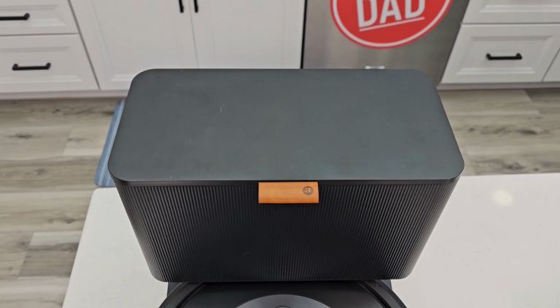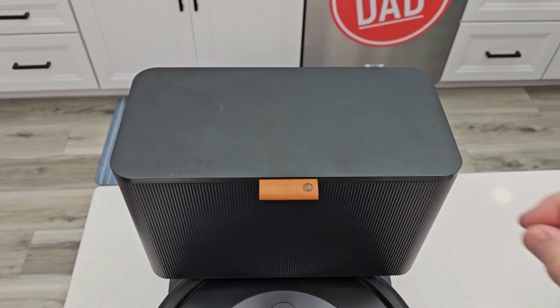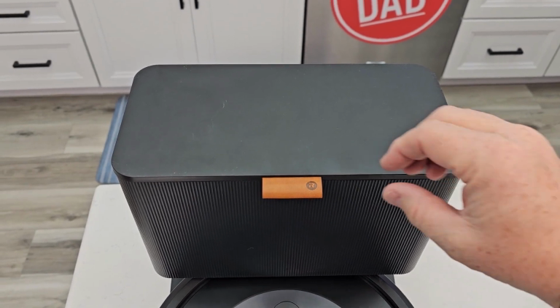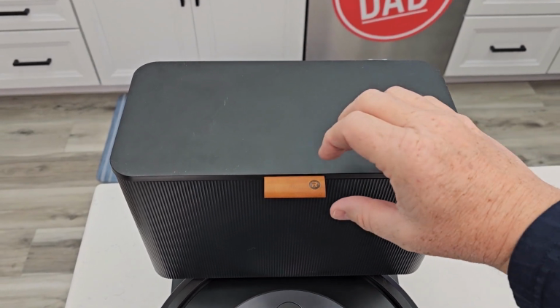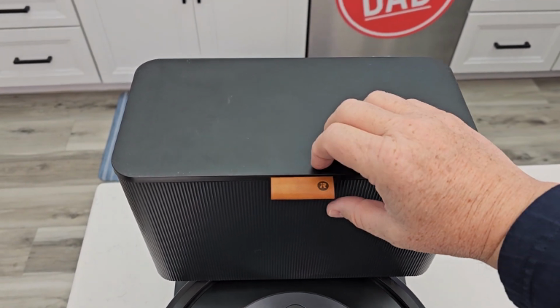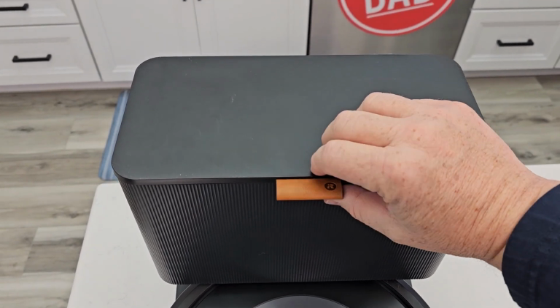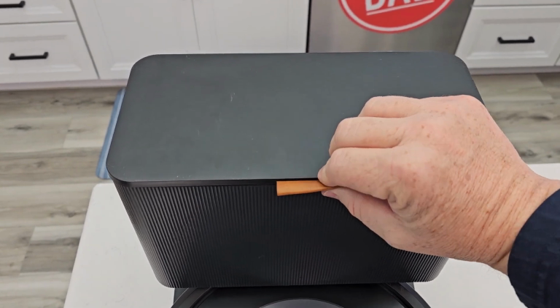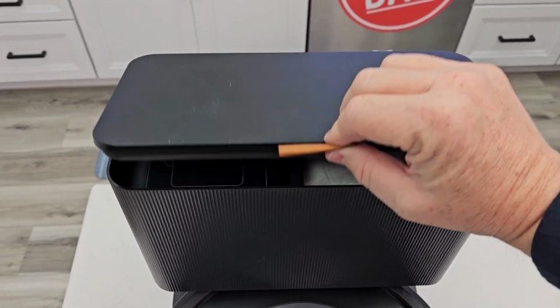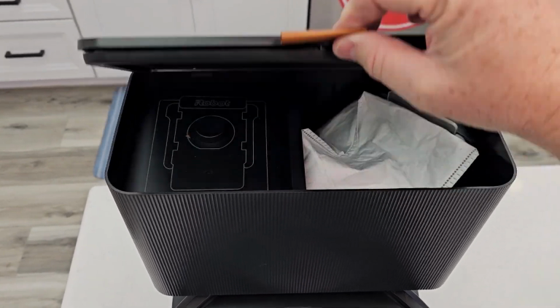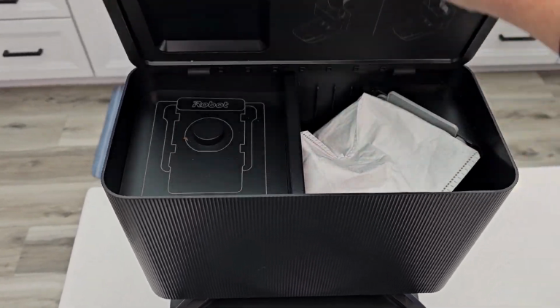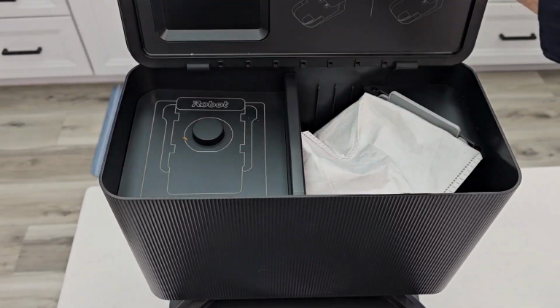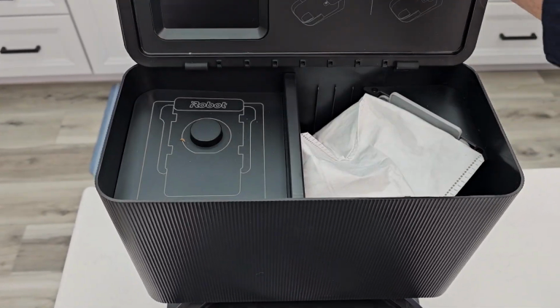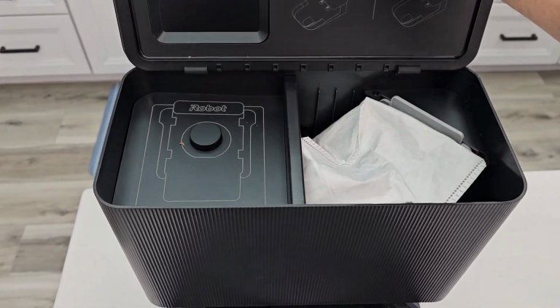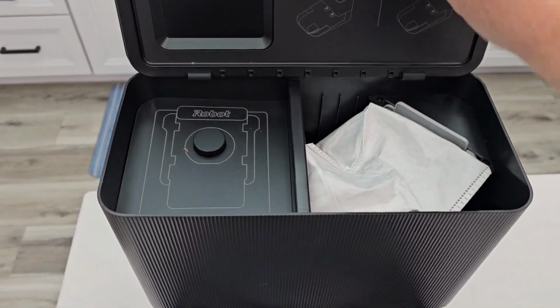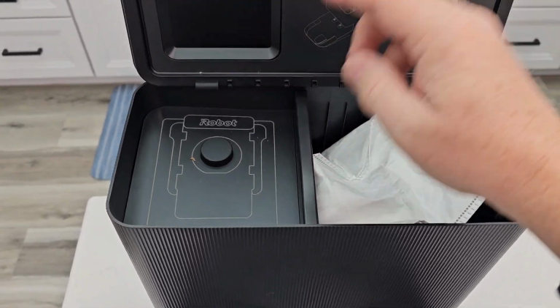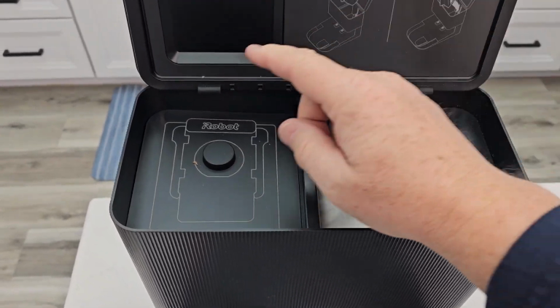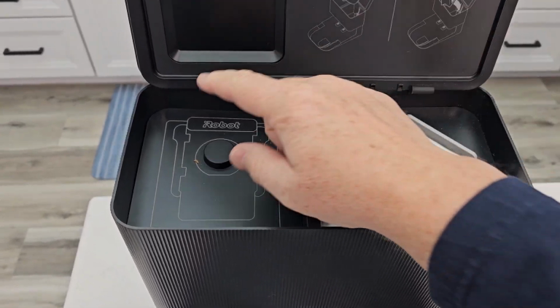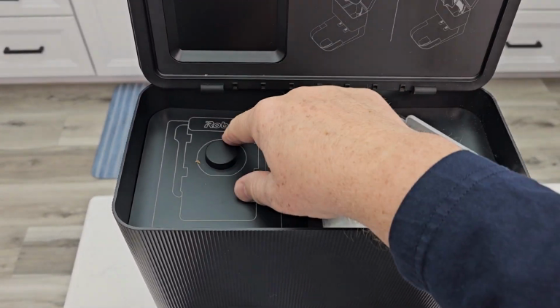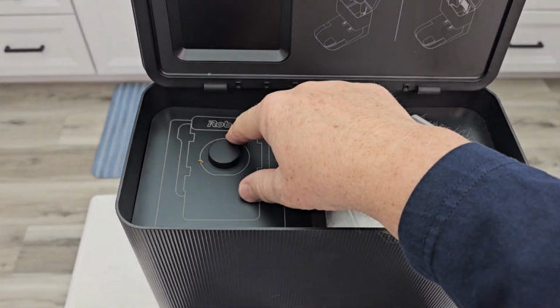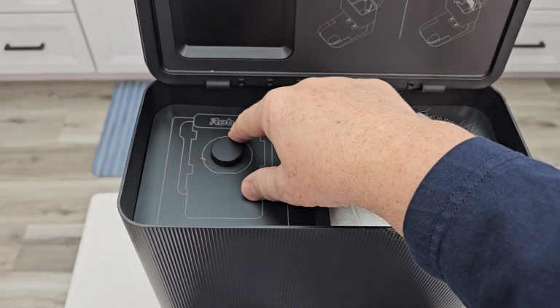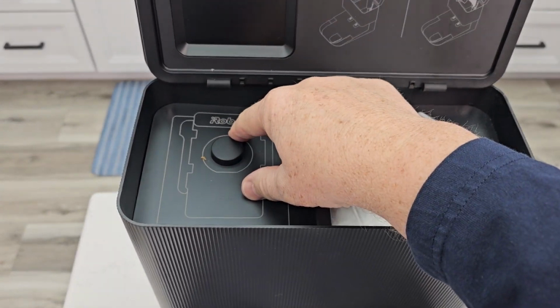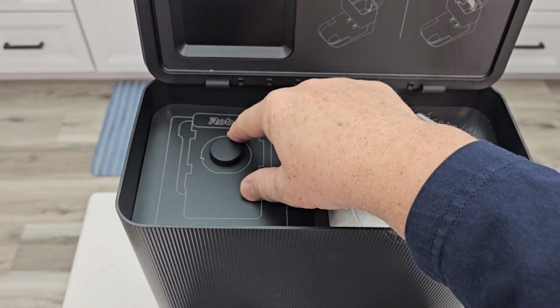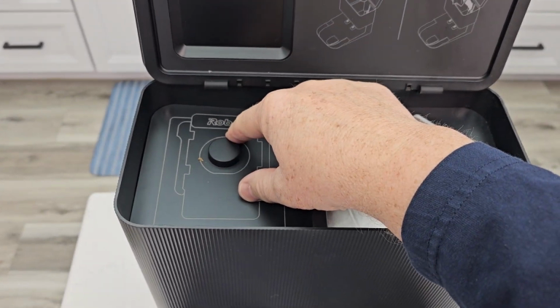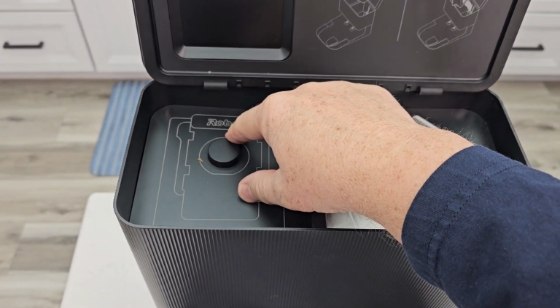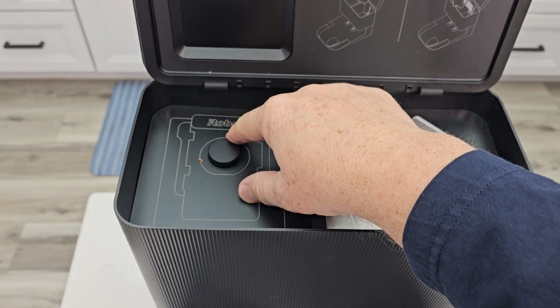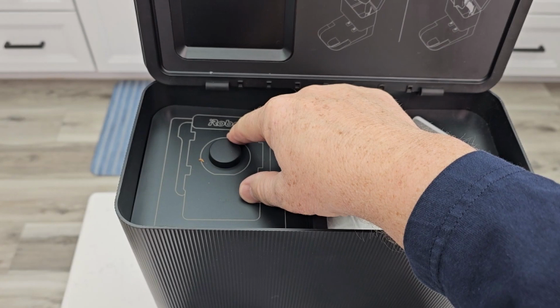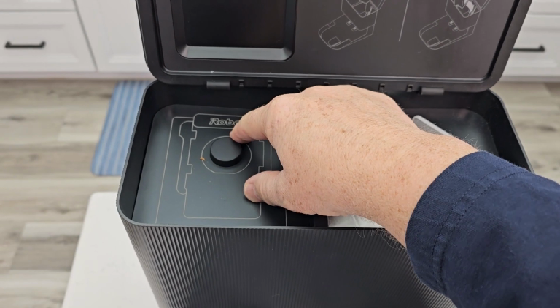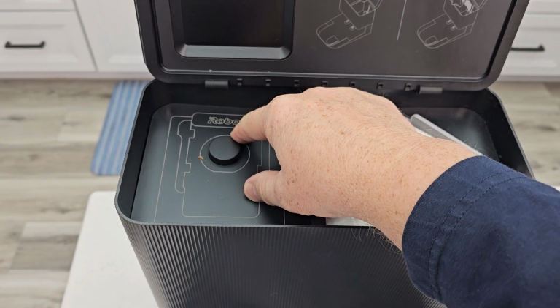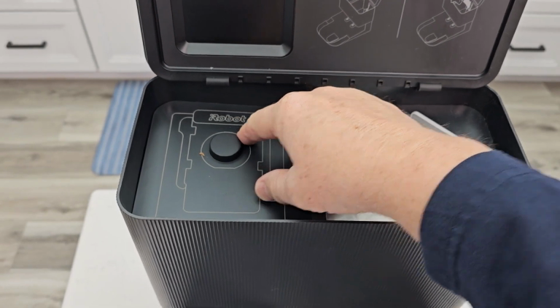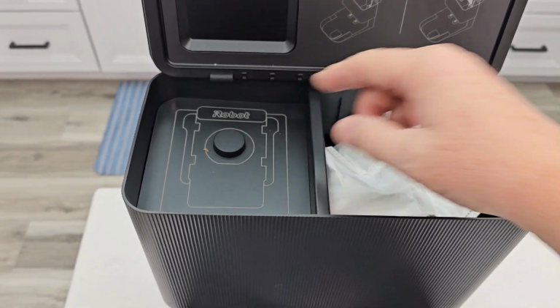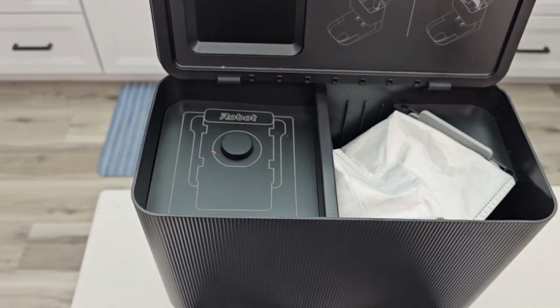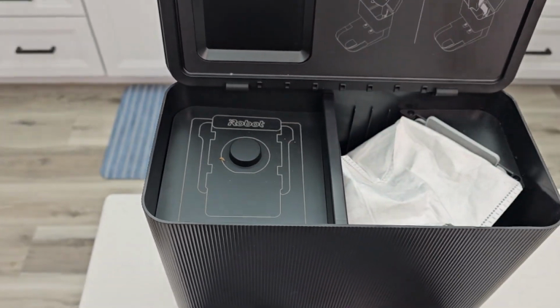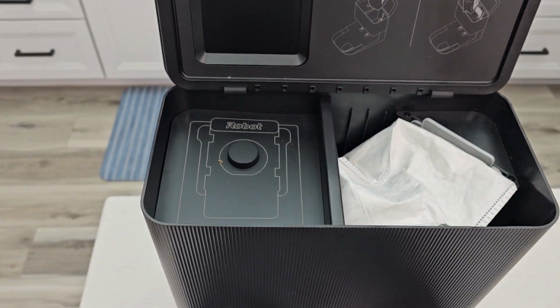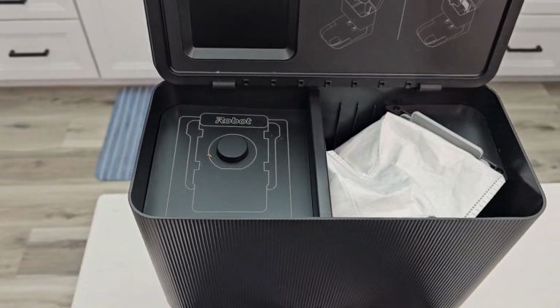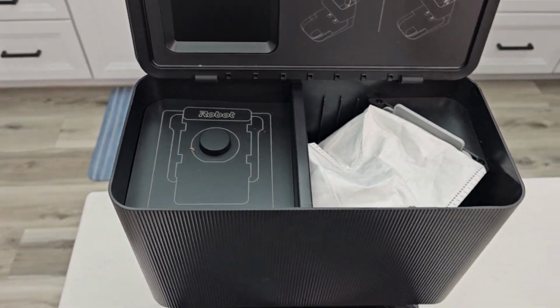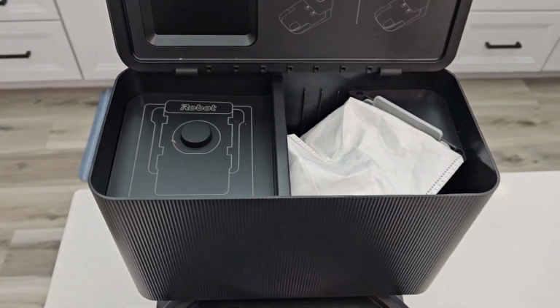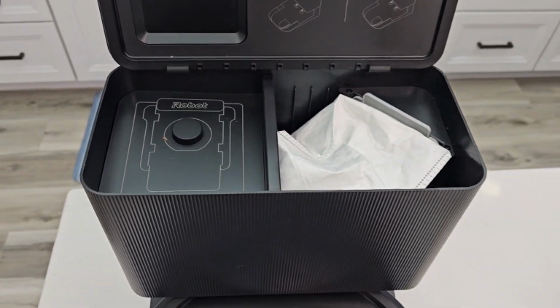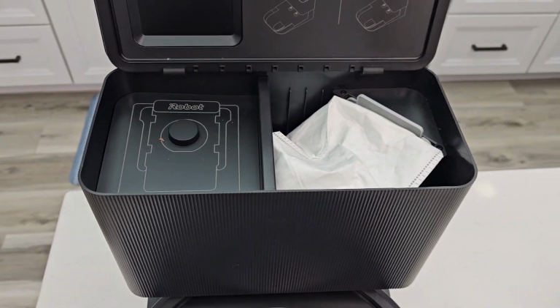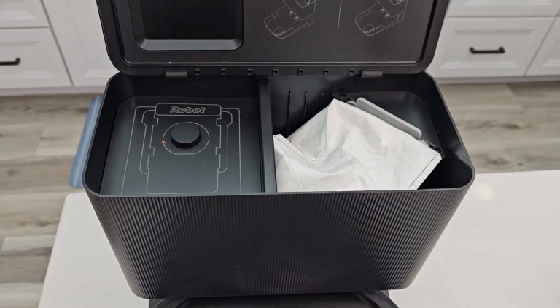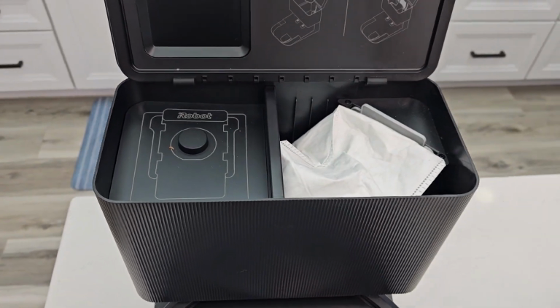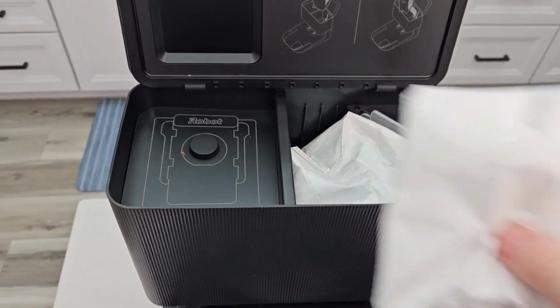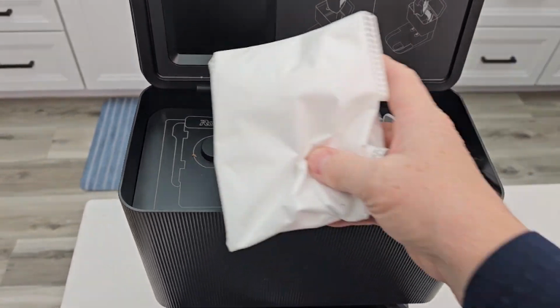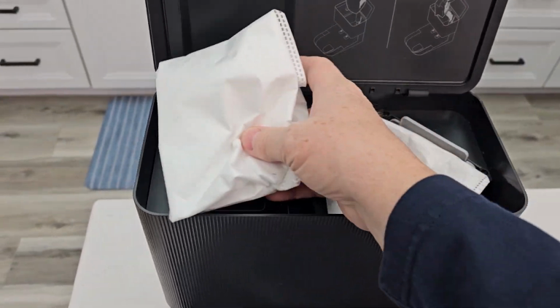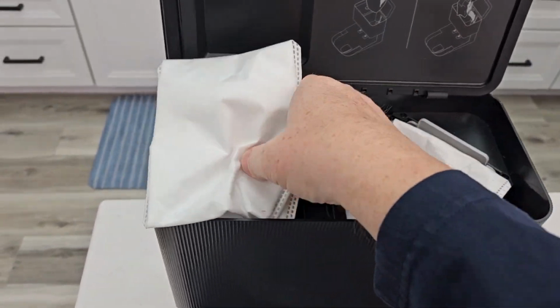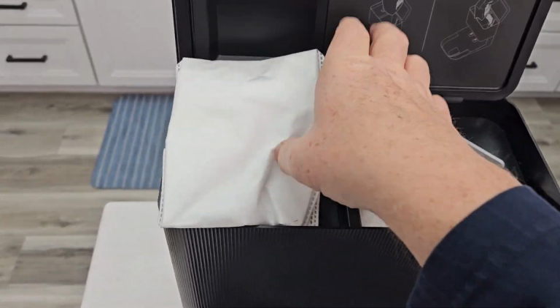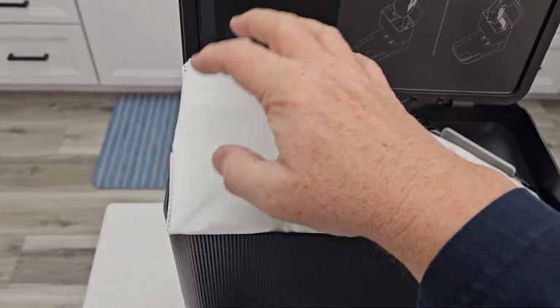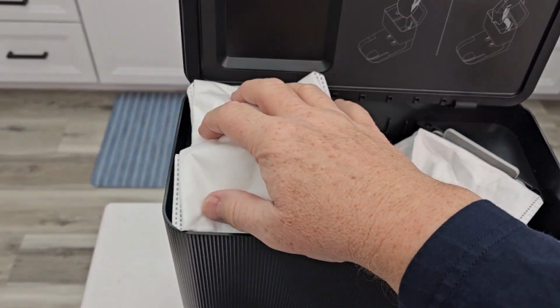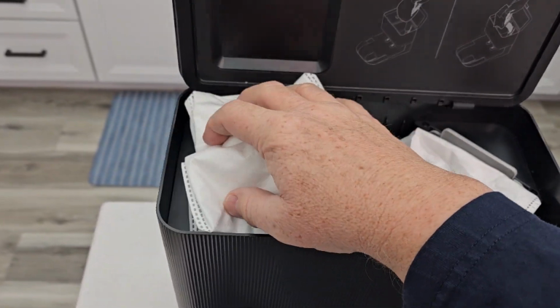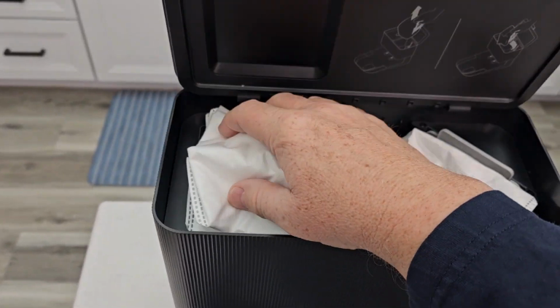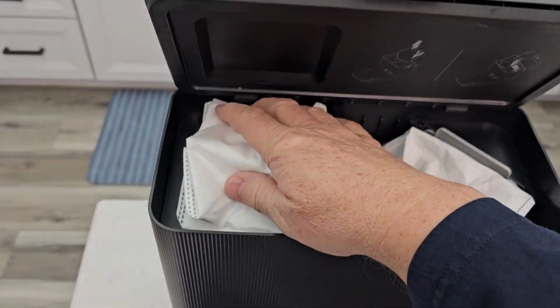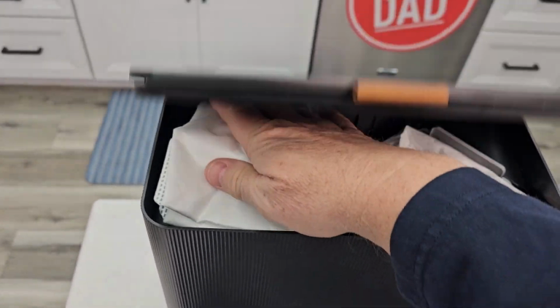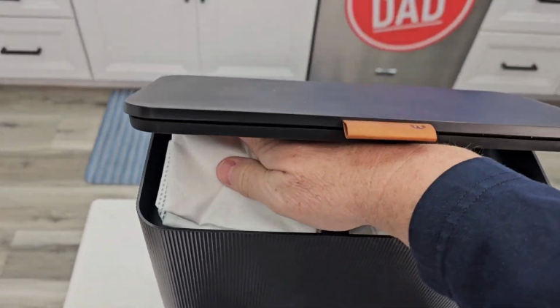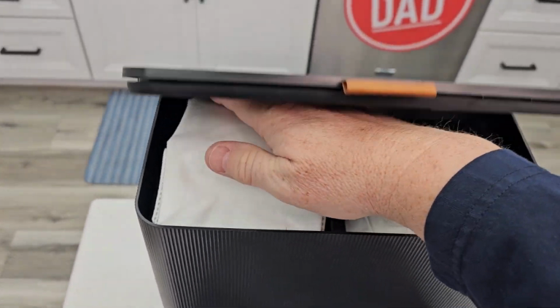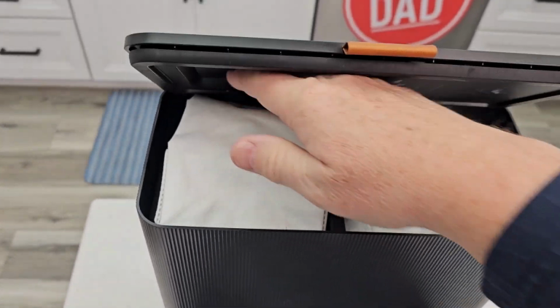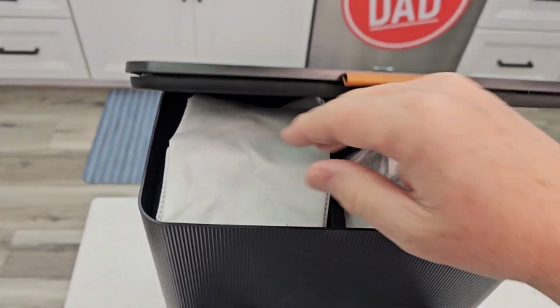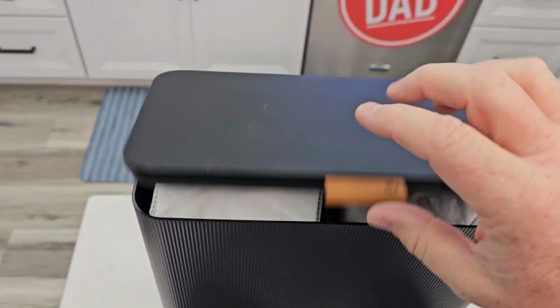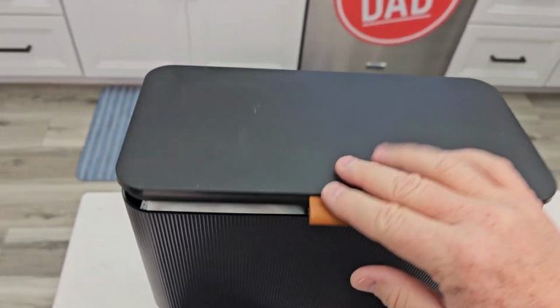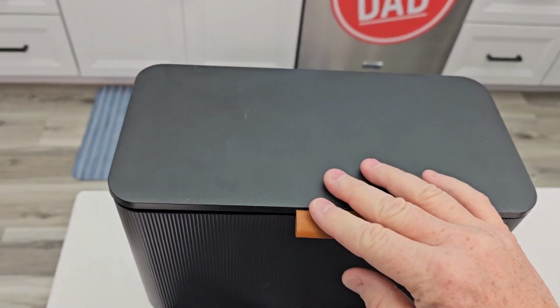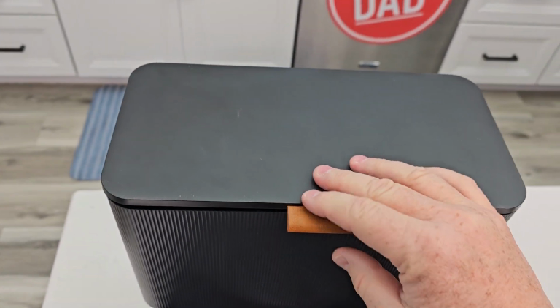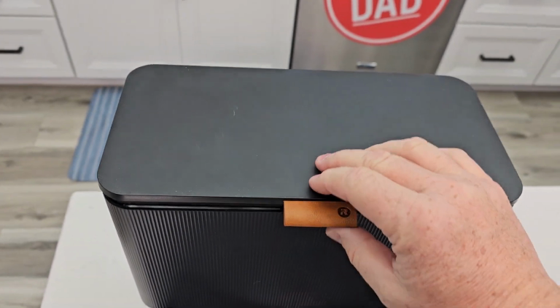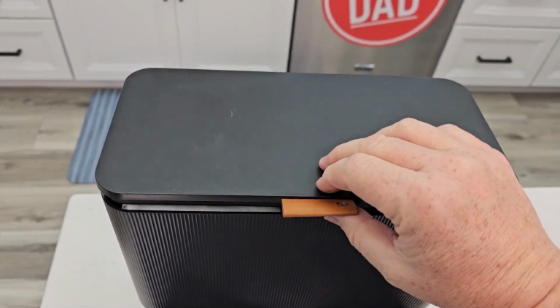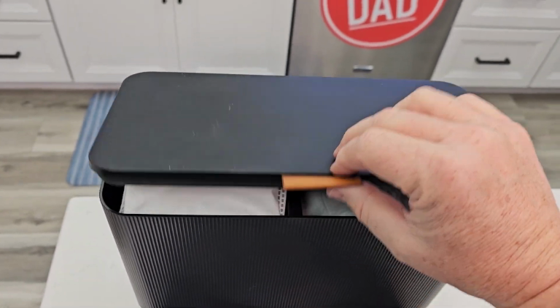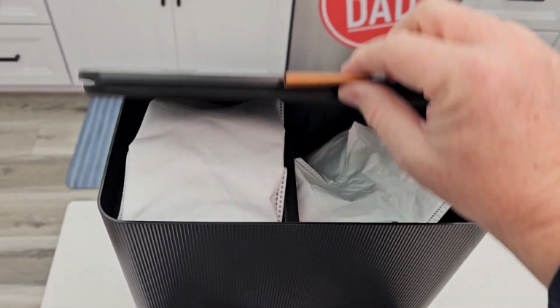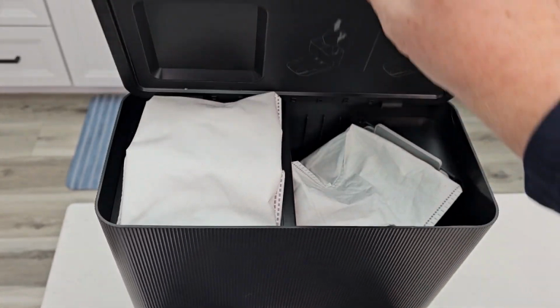Up here you're simply going to lift the lid. You may have your spare bag right here — that's where the spare bags go. They're made to fit right there and the lid will close.